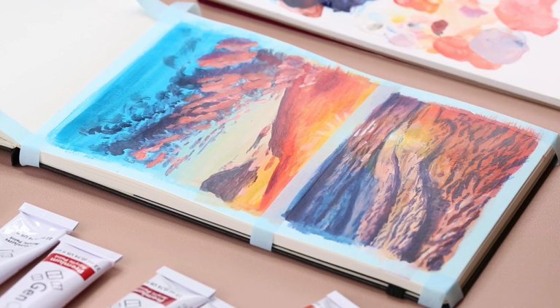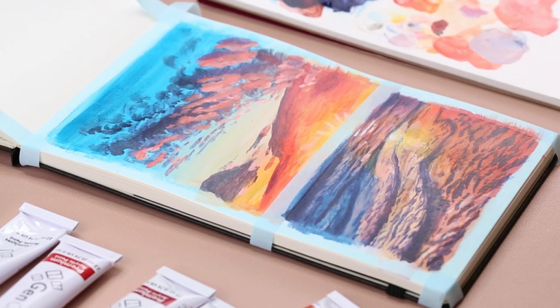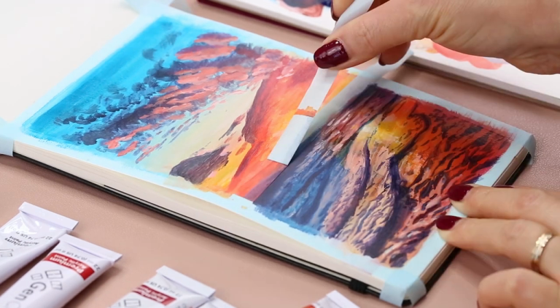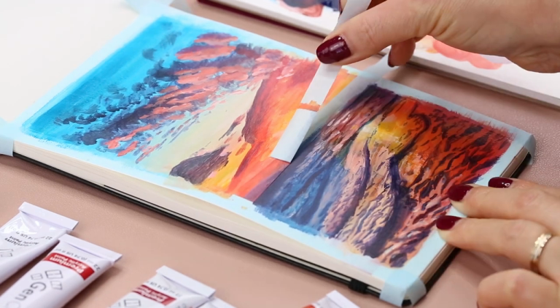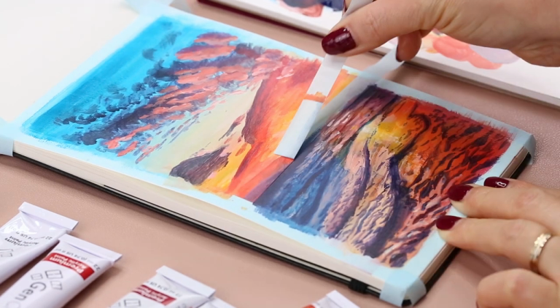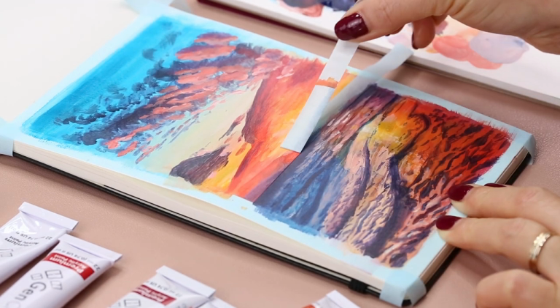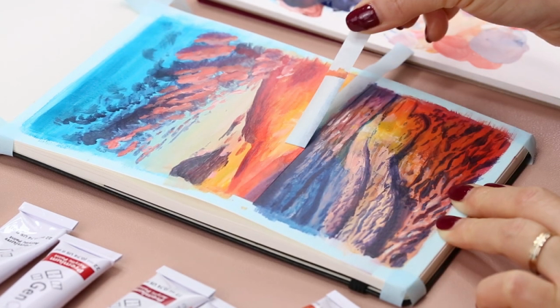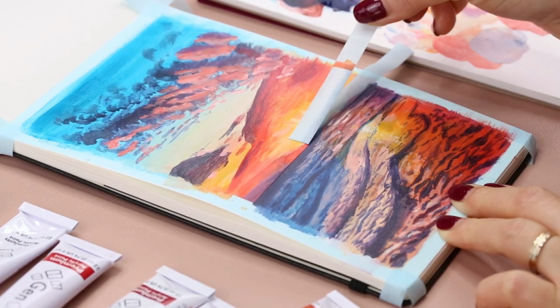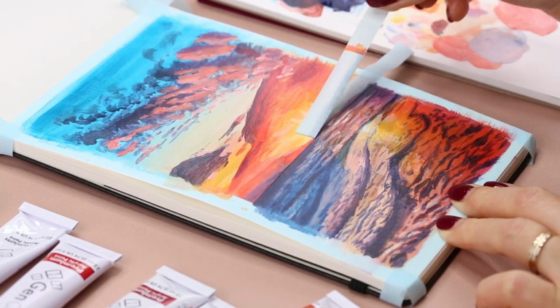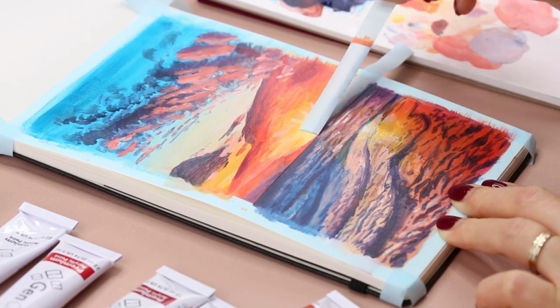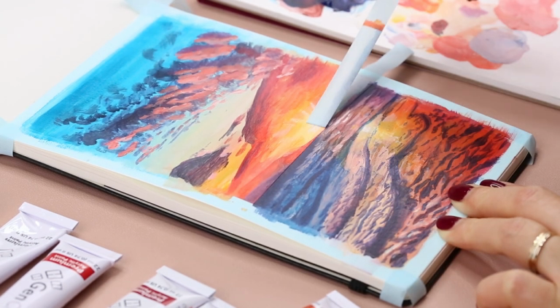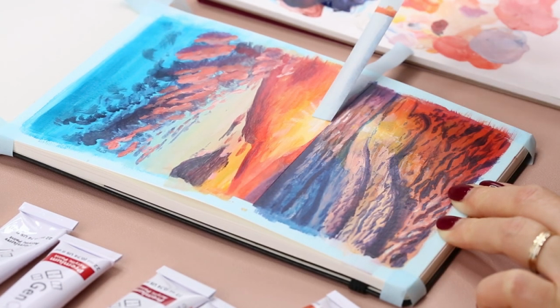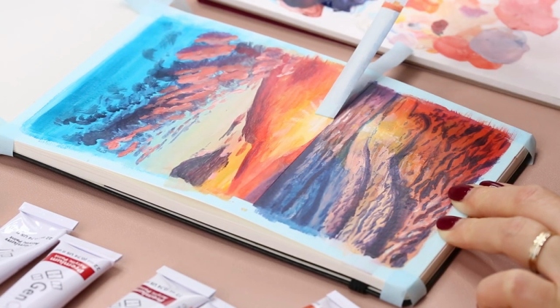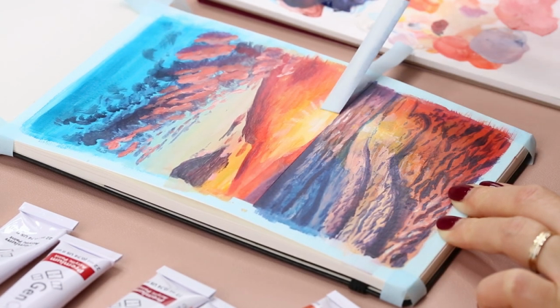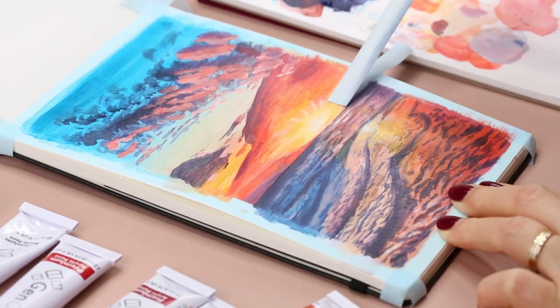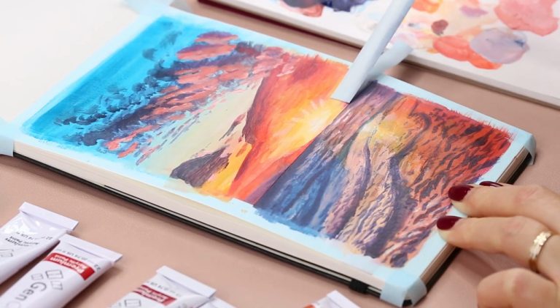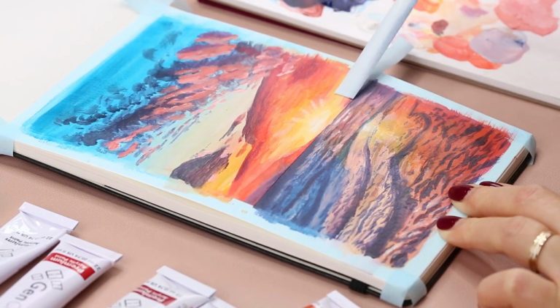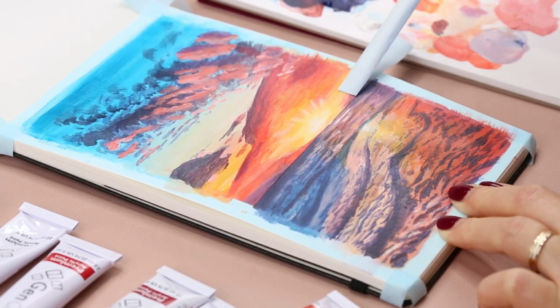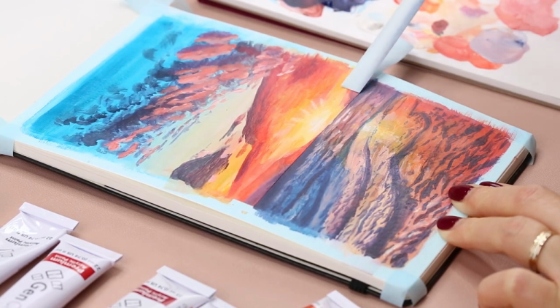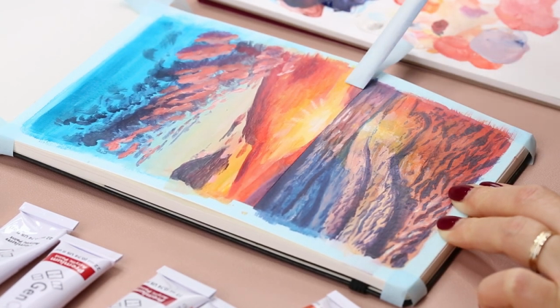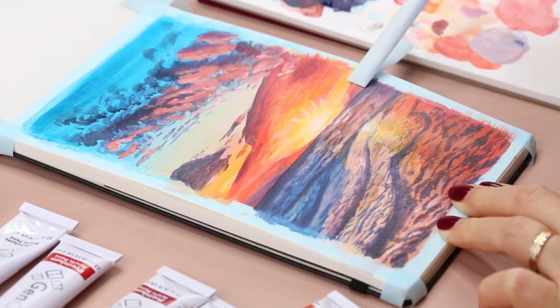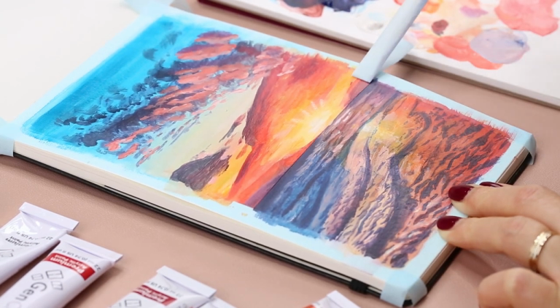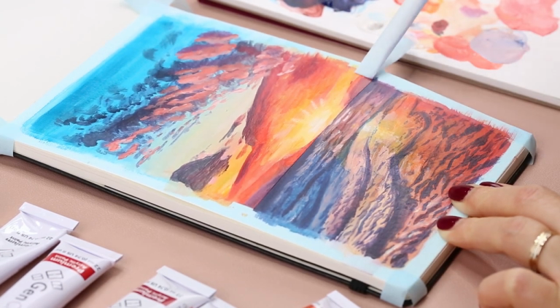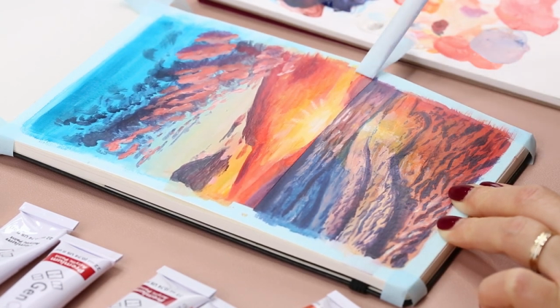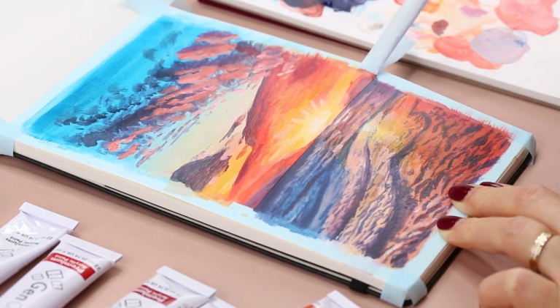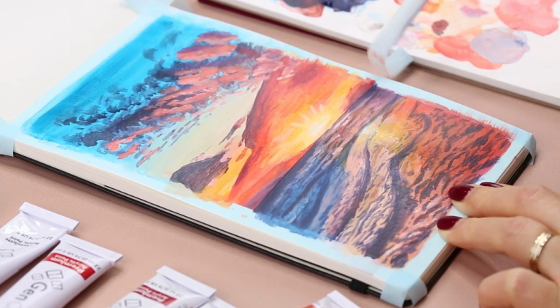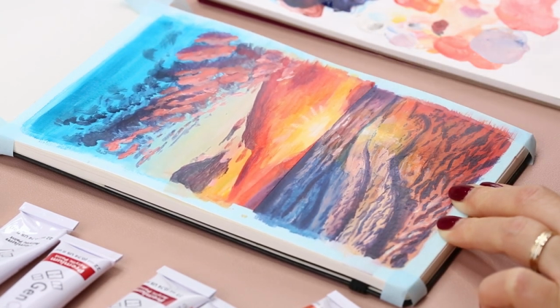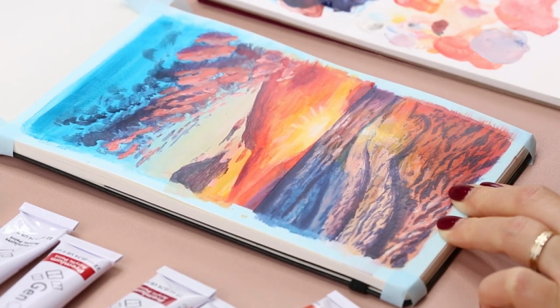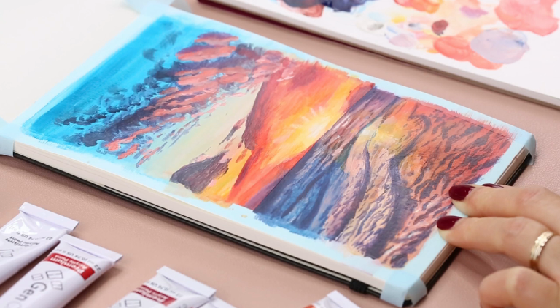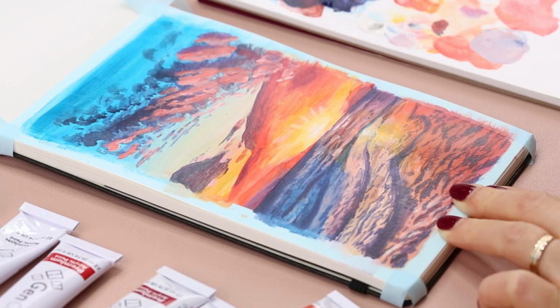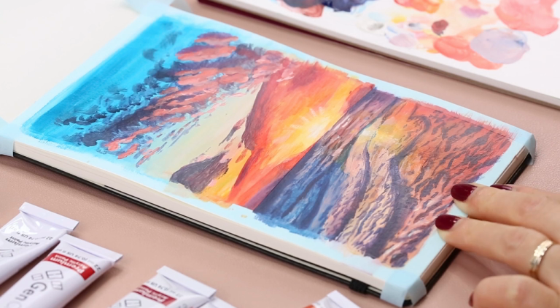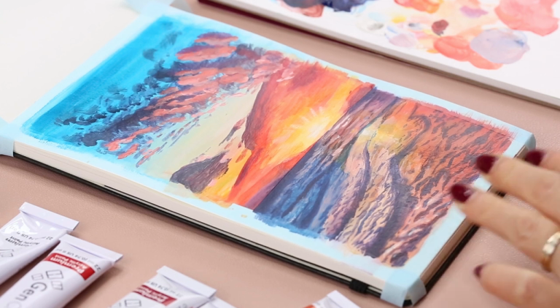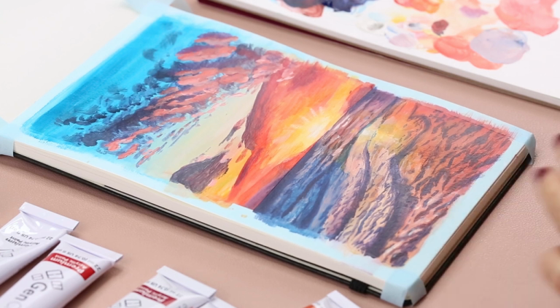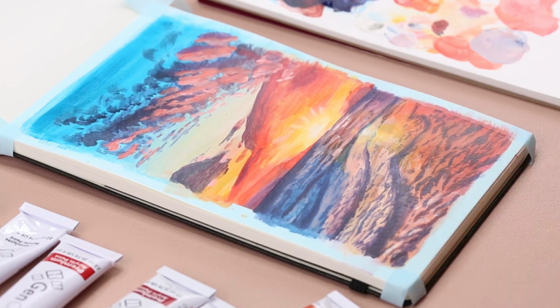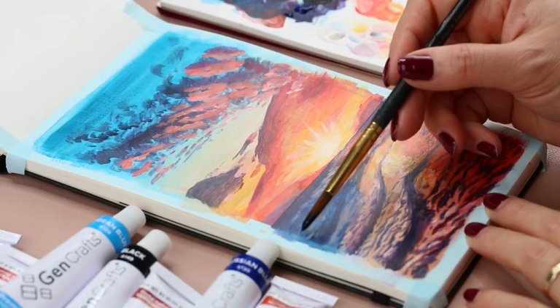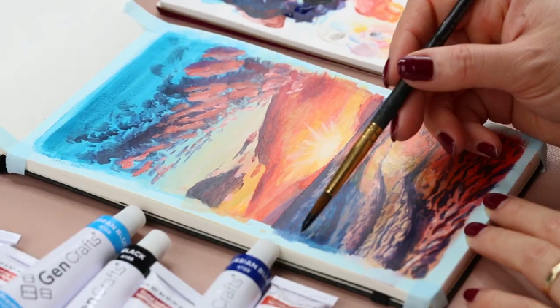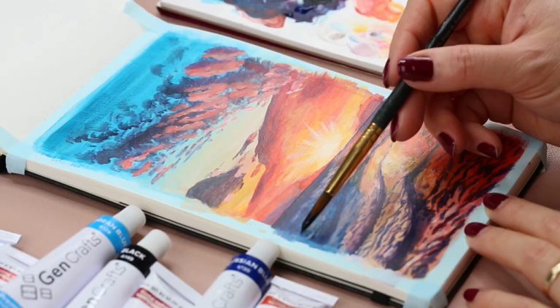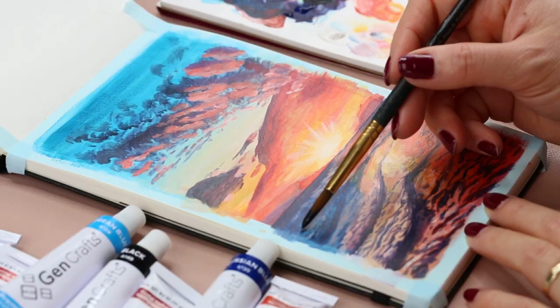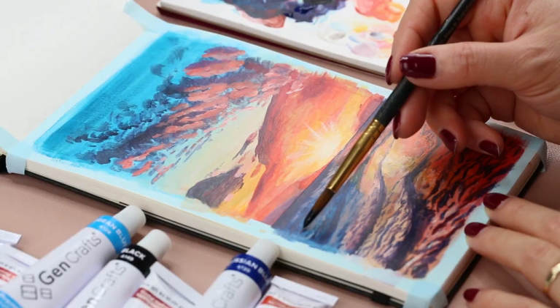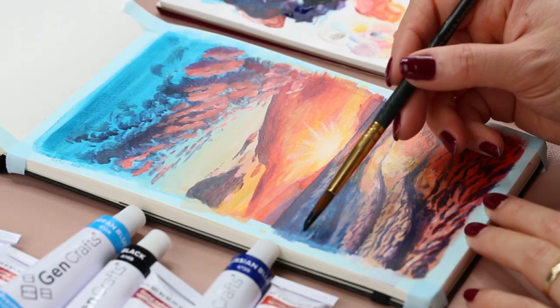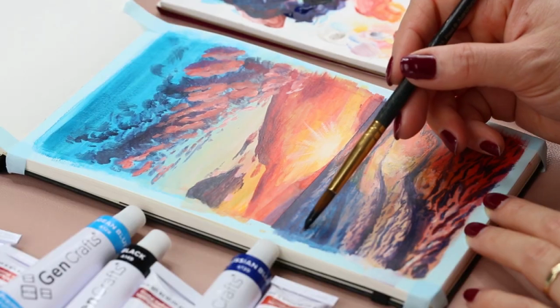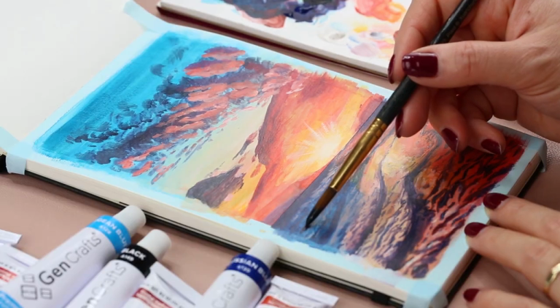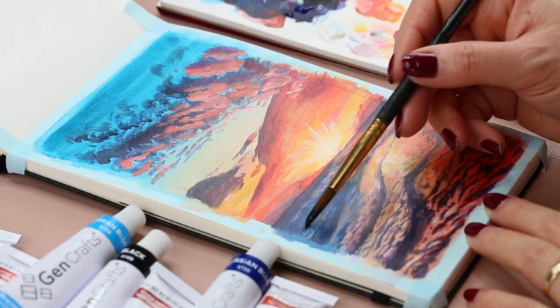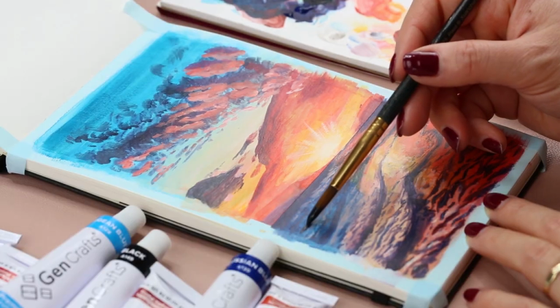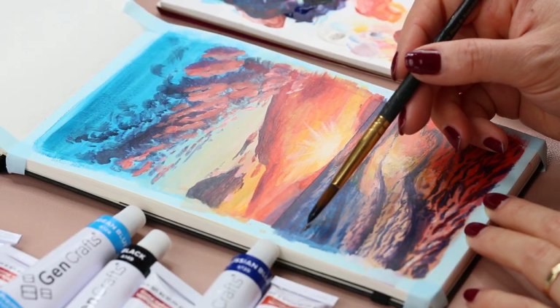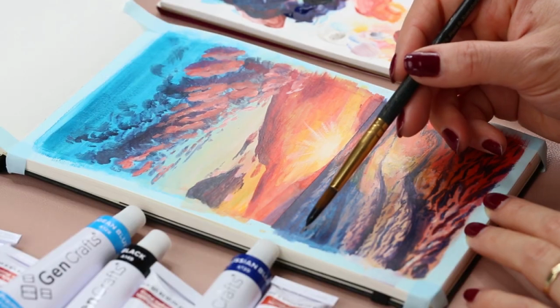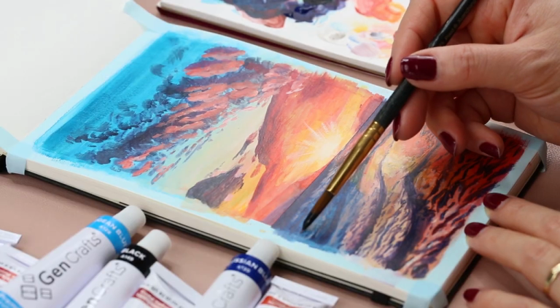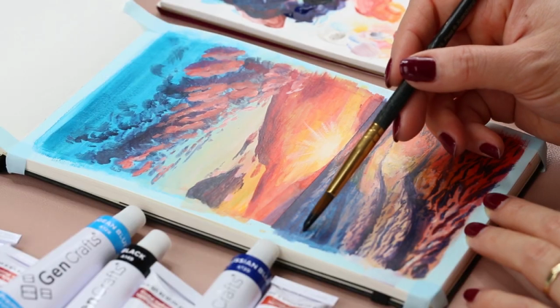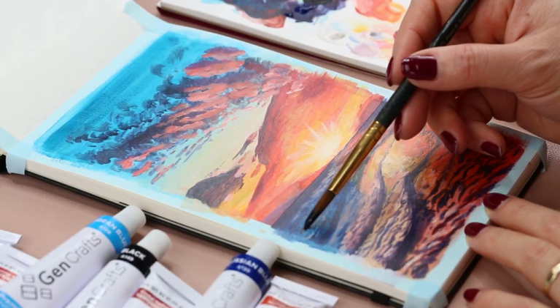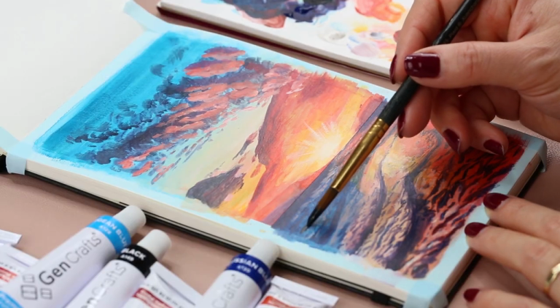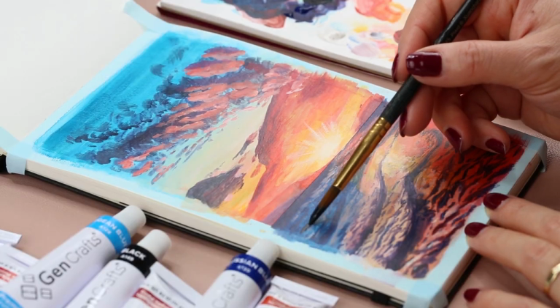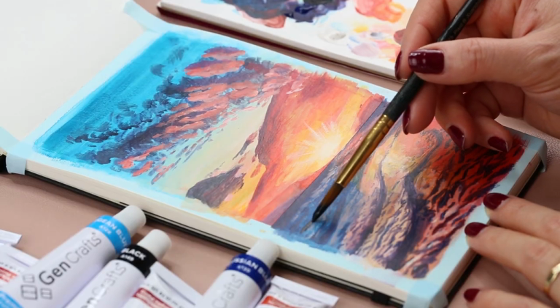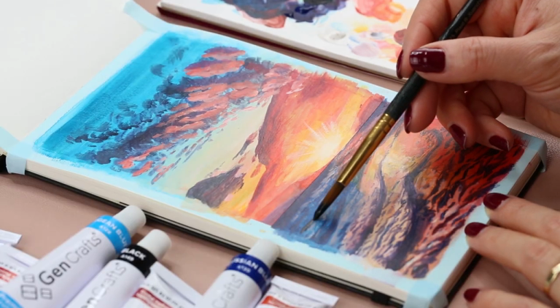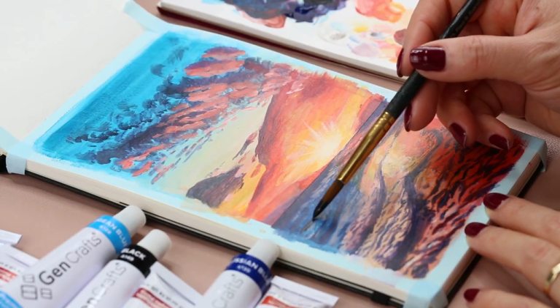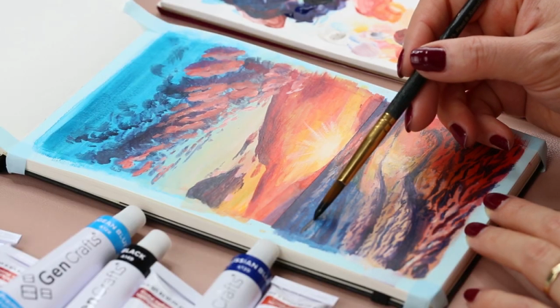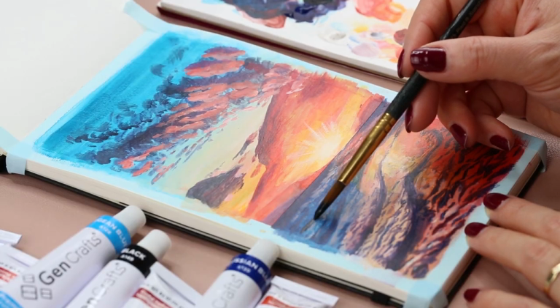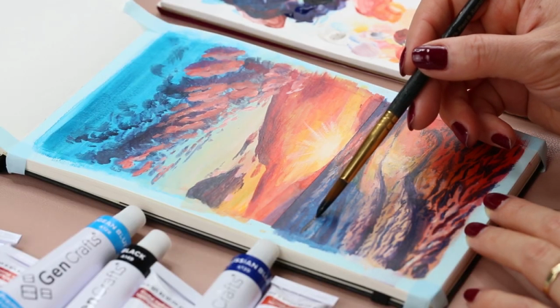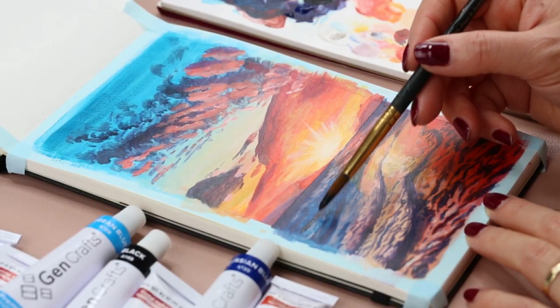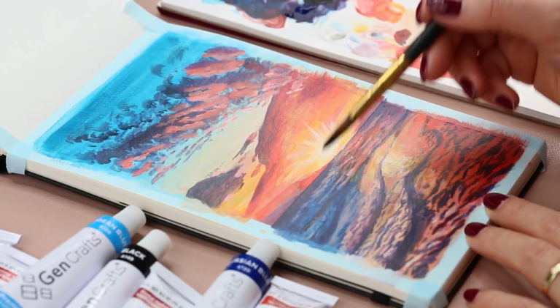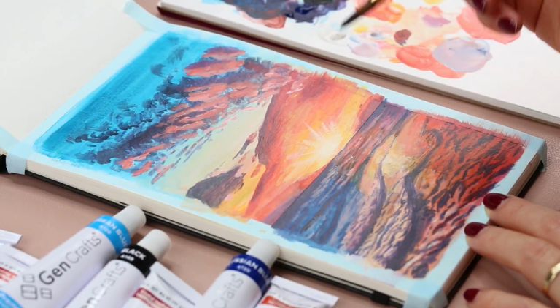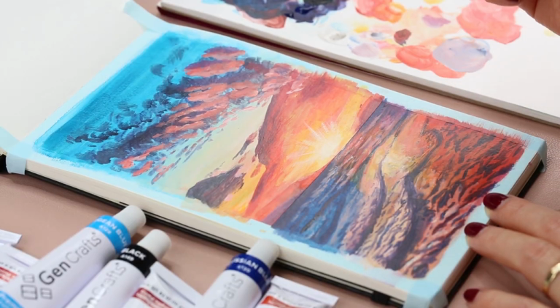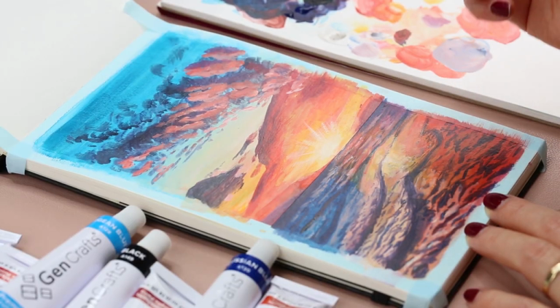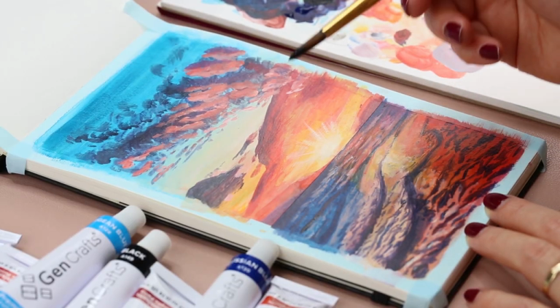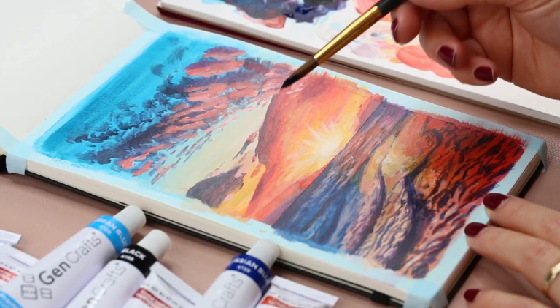Now I'm removing the tape in the middle so I can paint the rest of the reflection on the water.